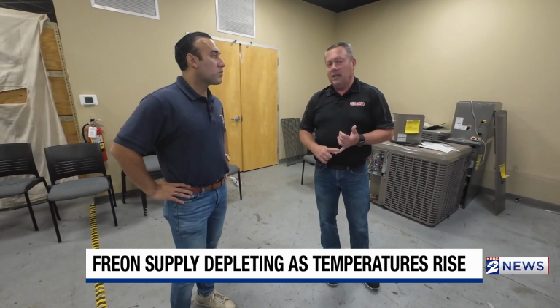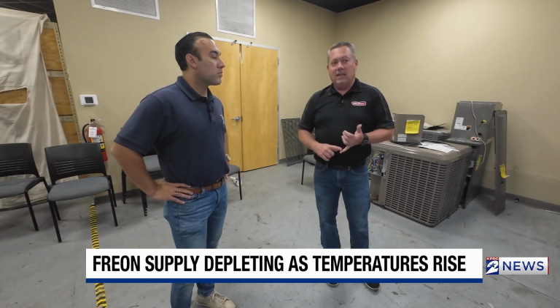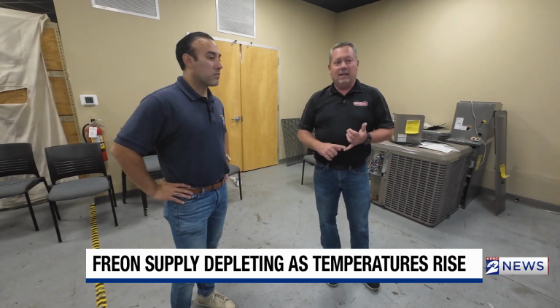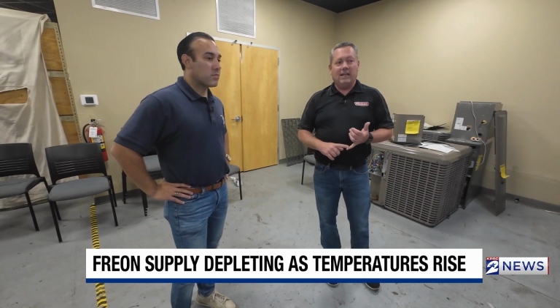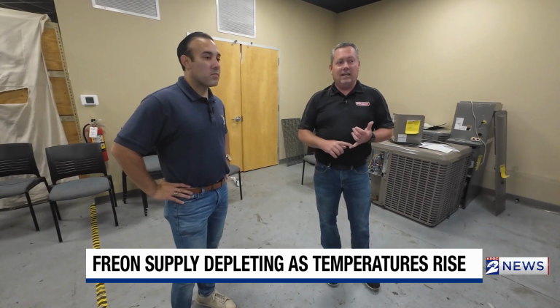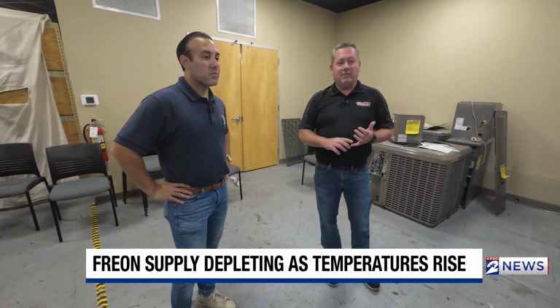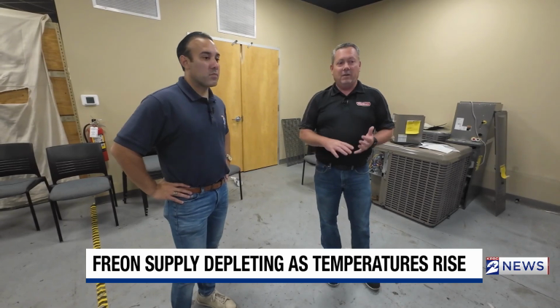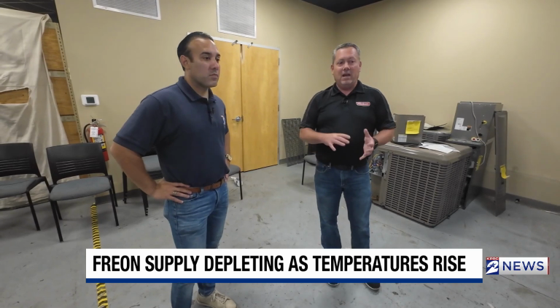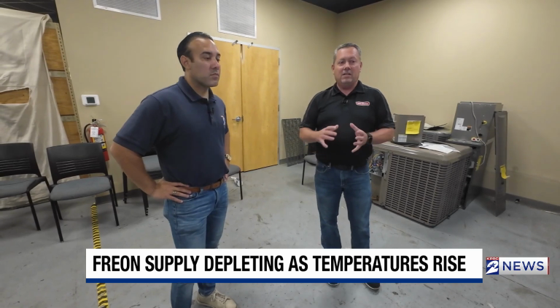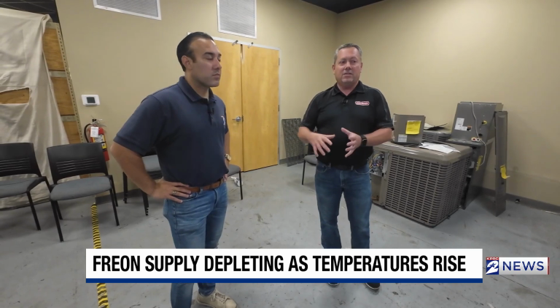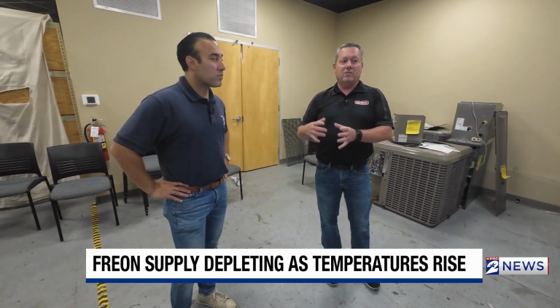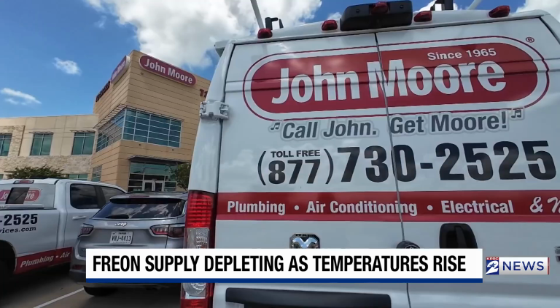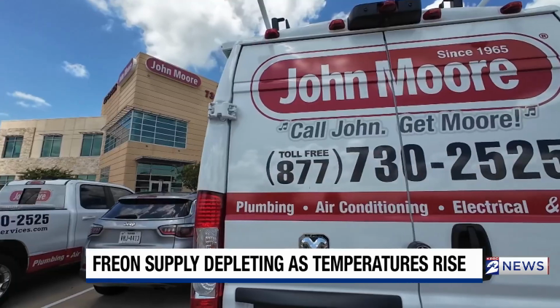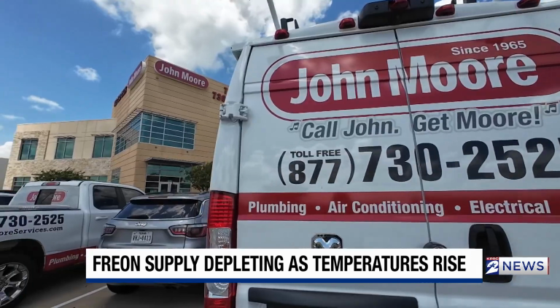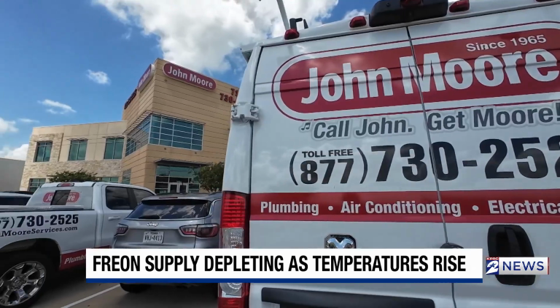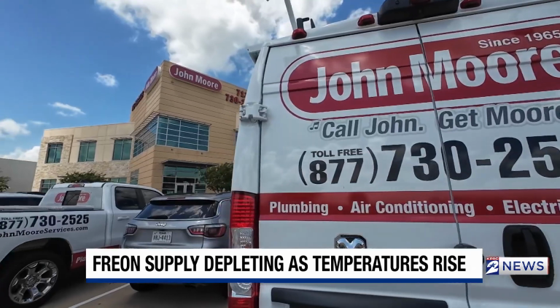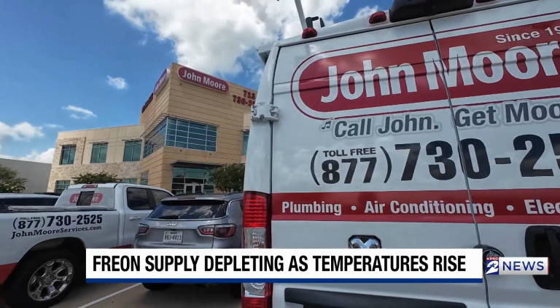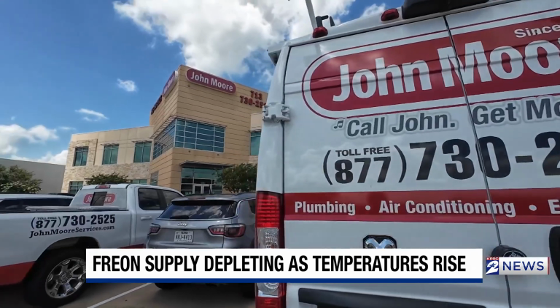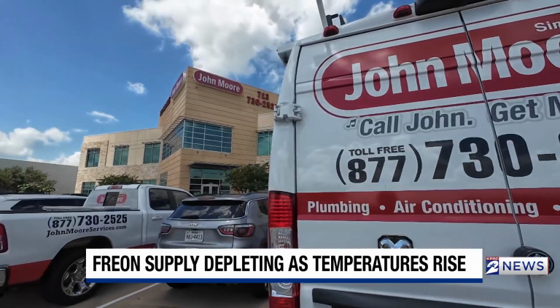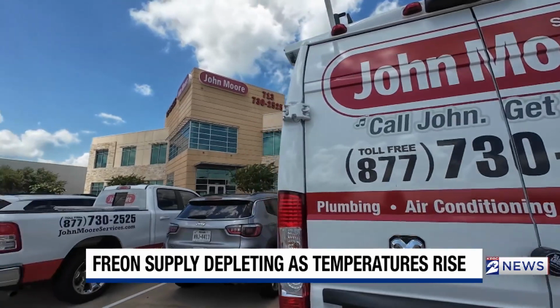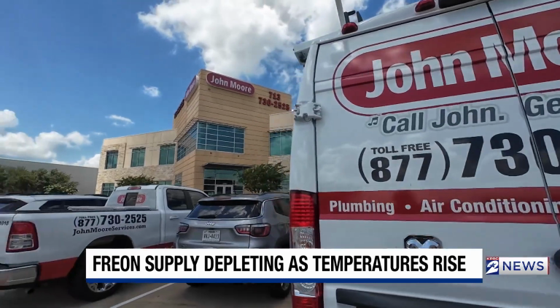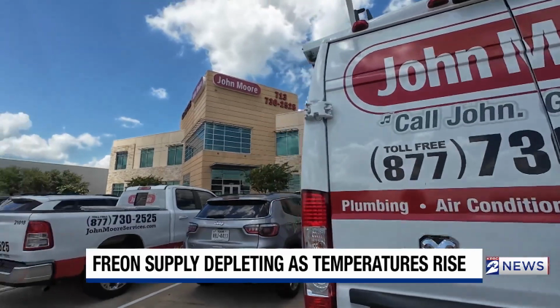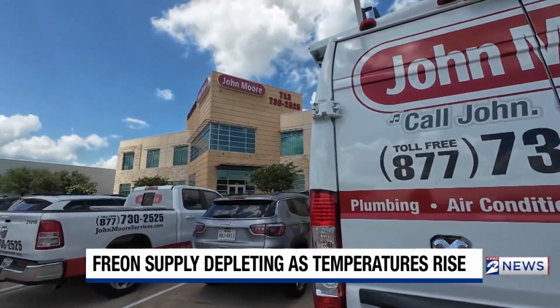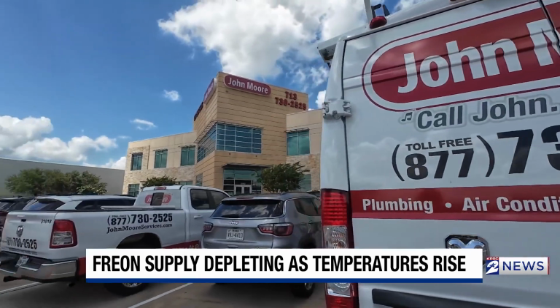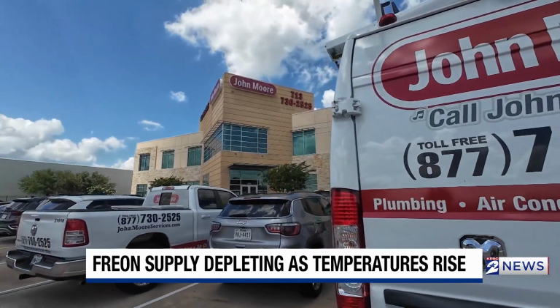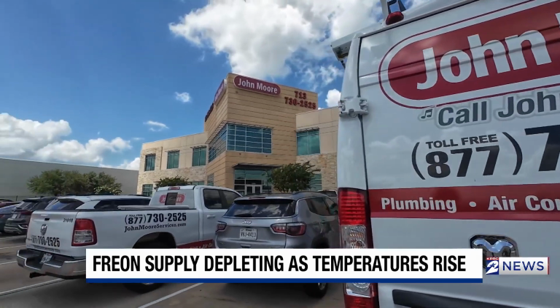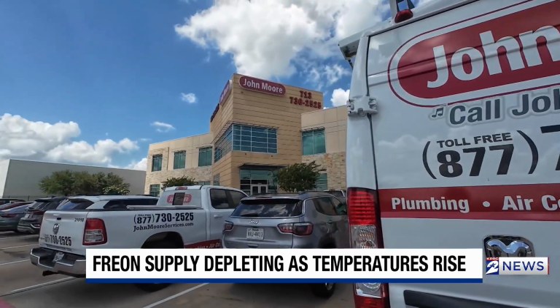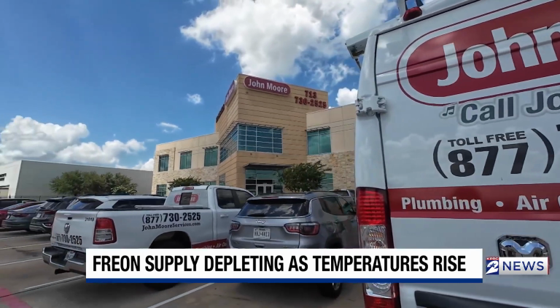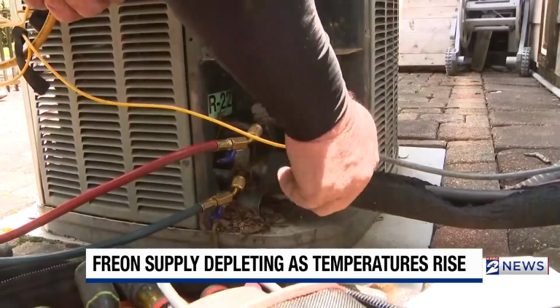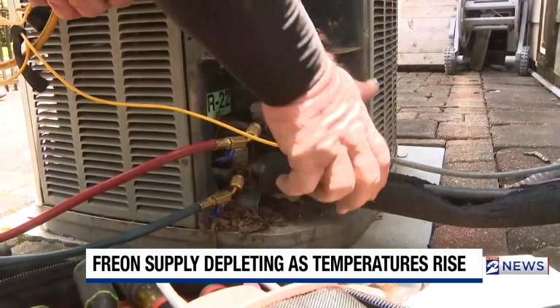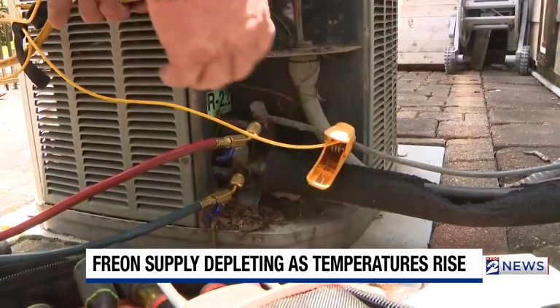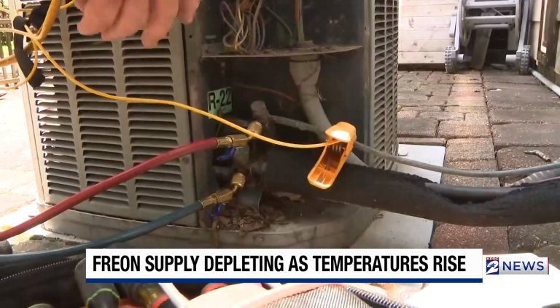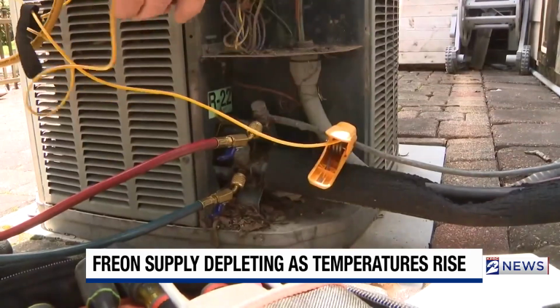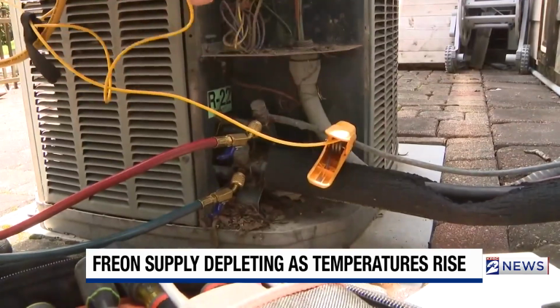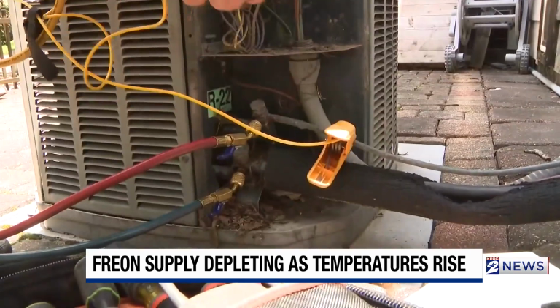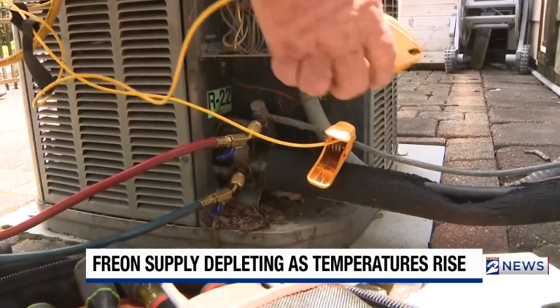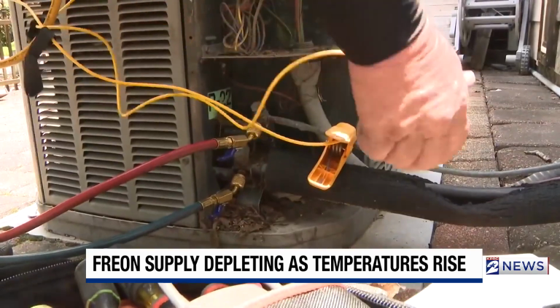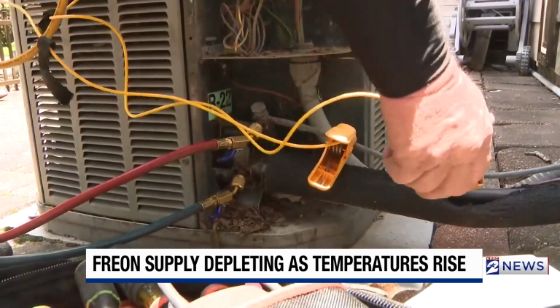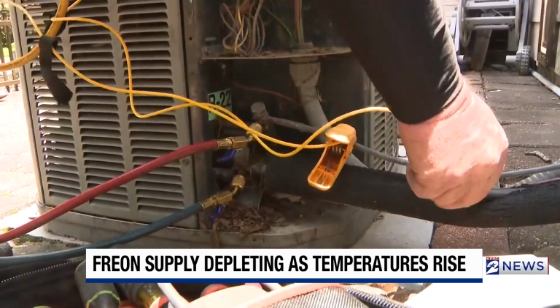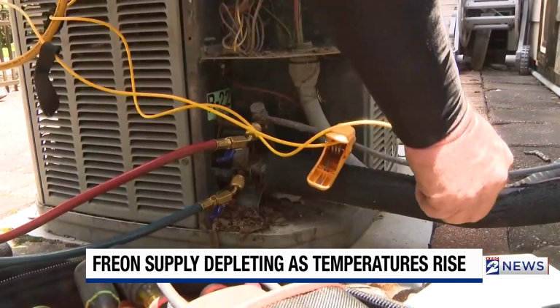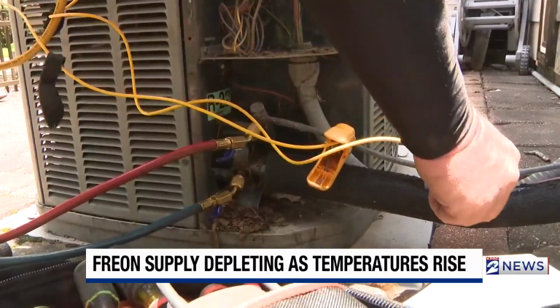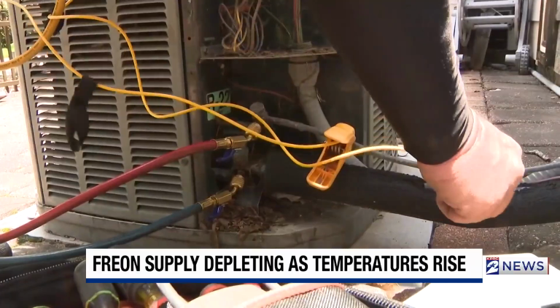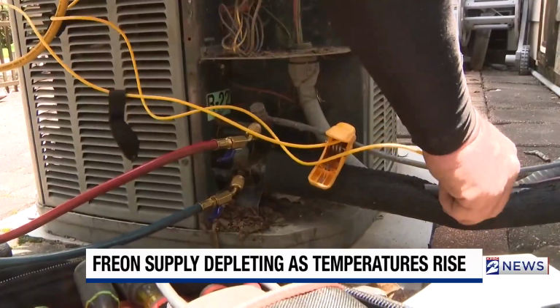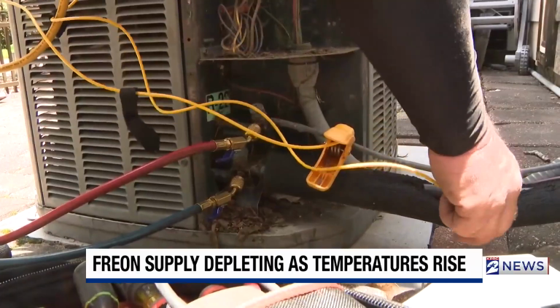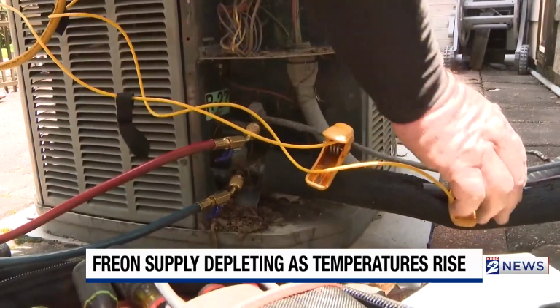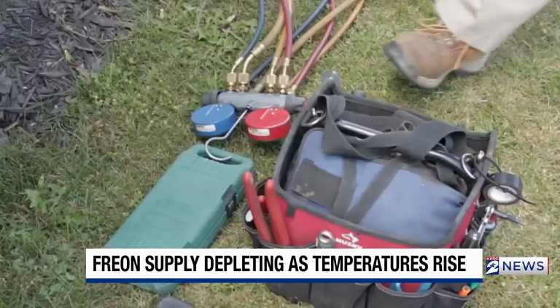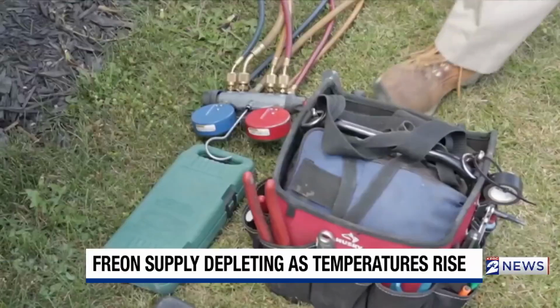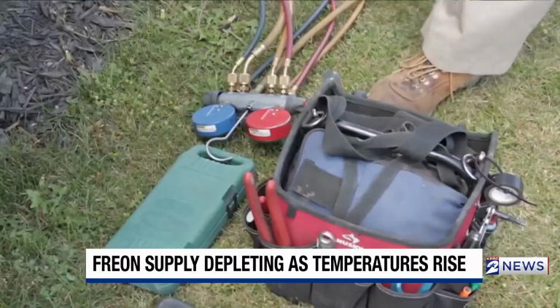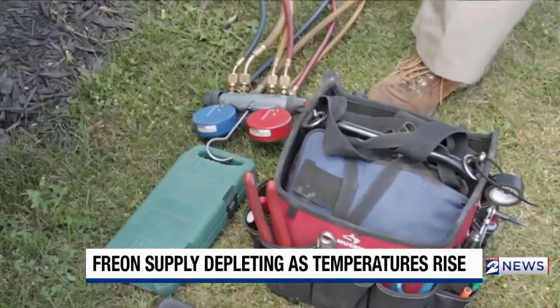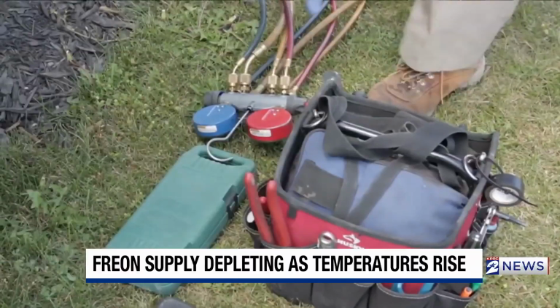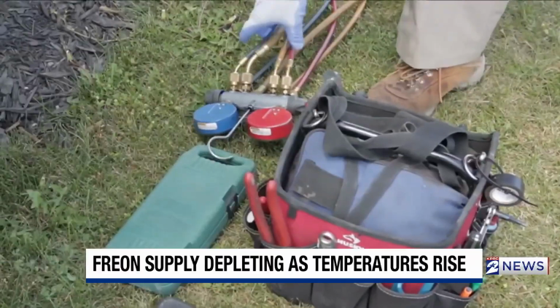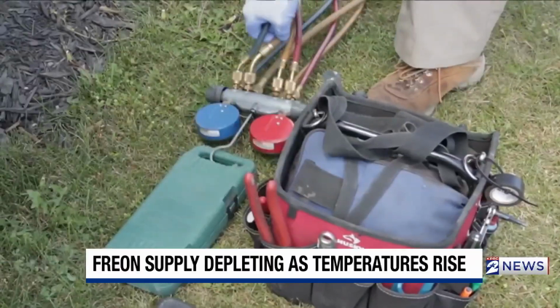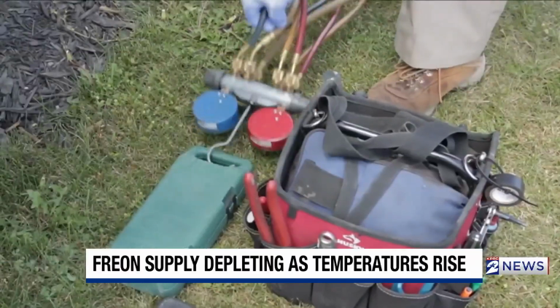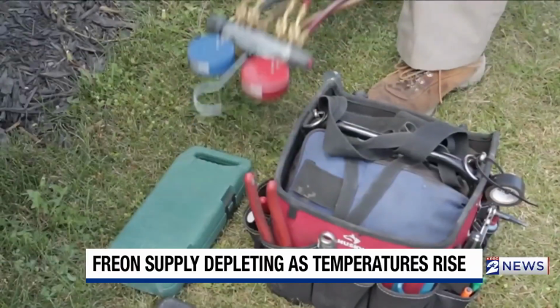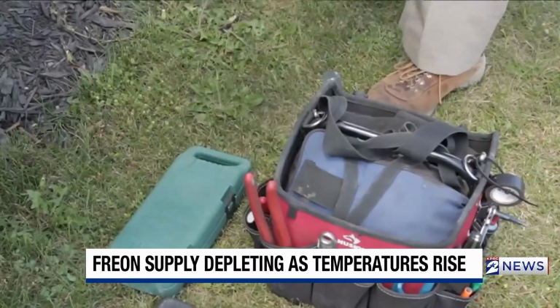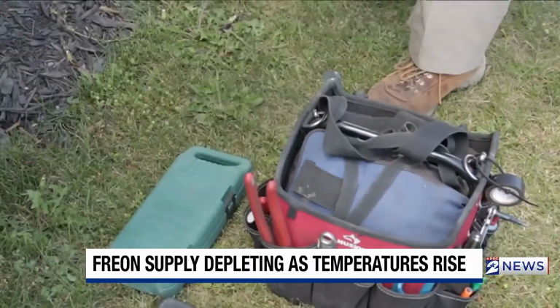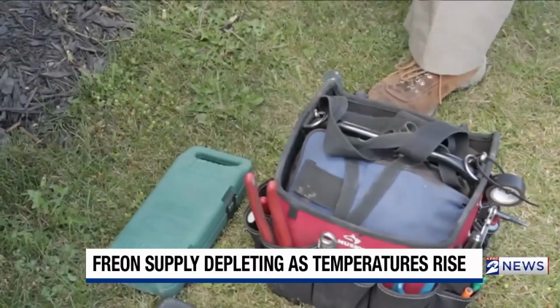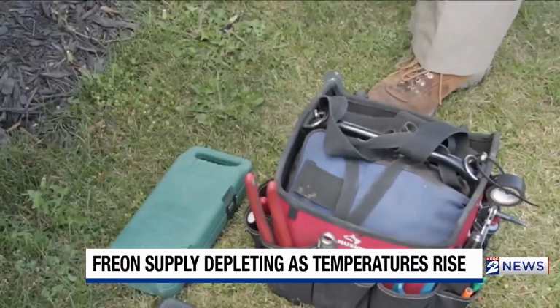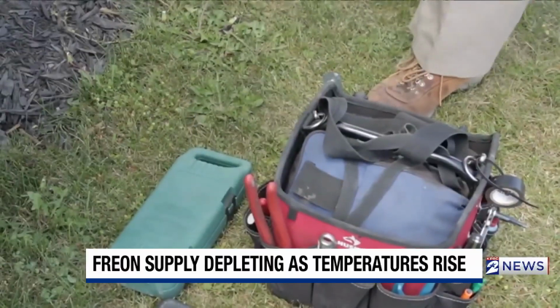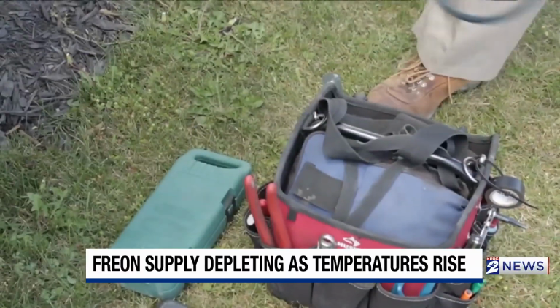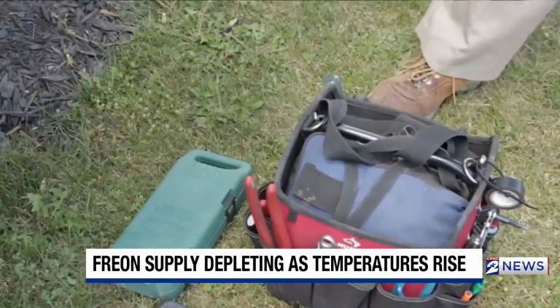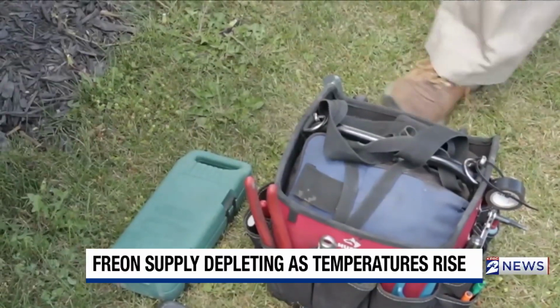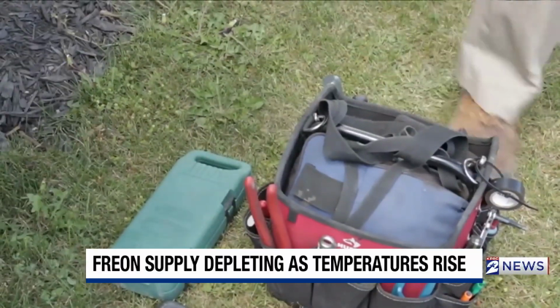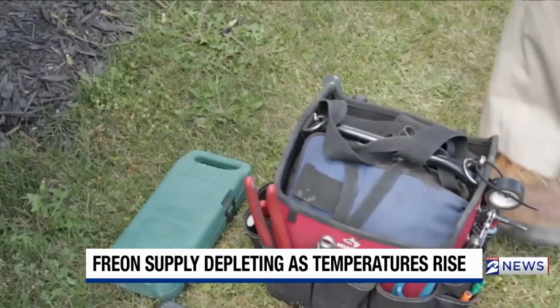Joe Bainey, the general manager at John Moore Services, says knowing where you stand is key. If you put it off, it may end up costing you thousands later.